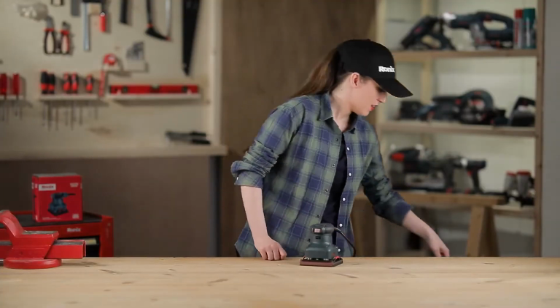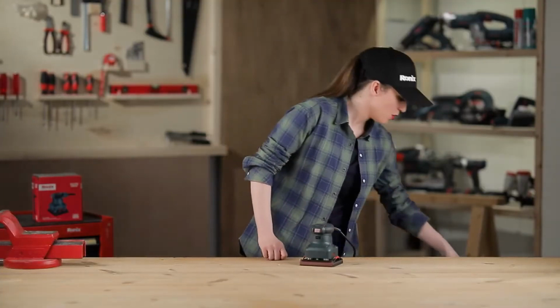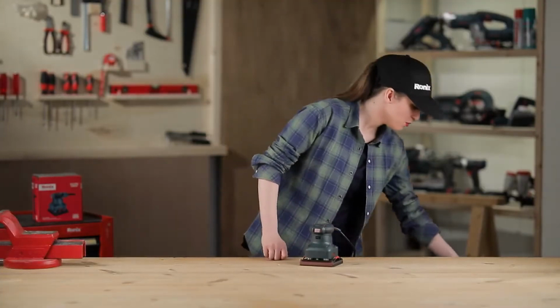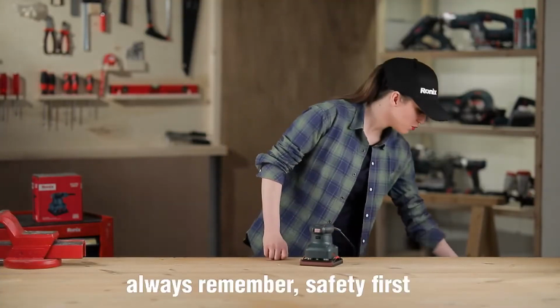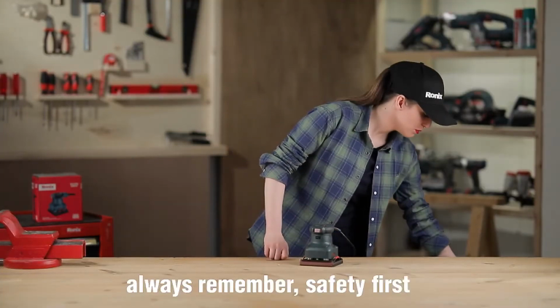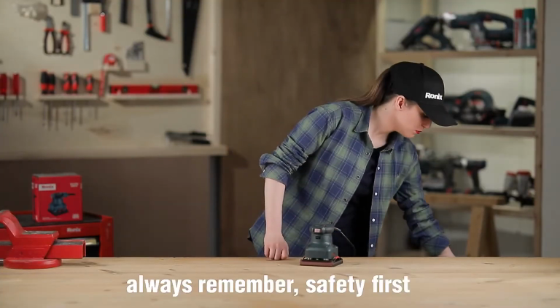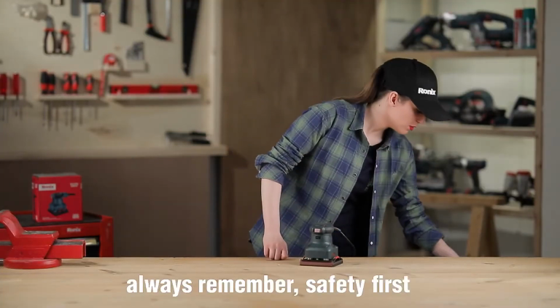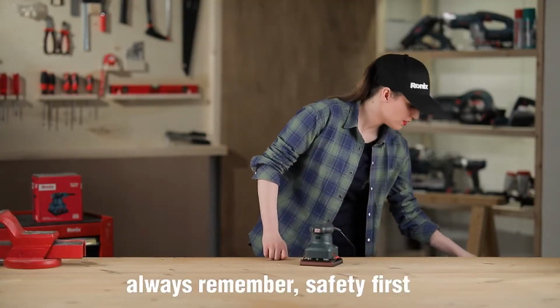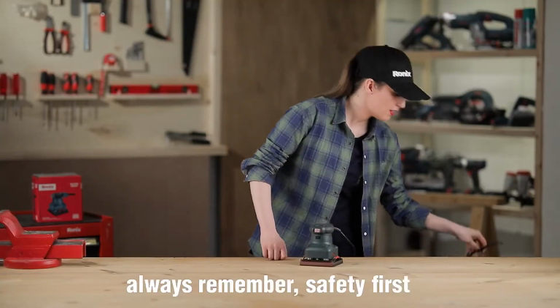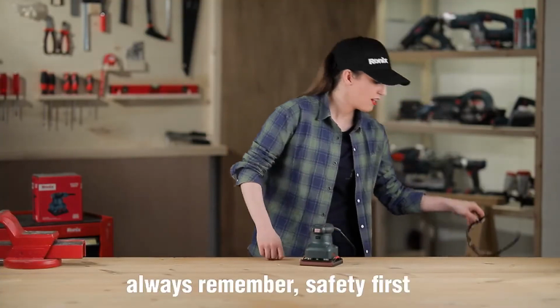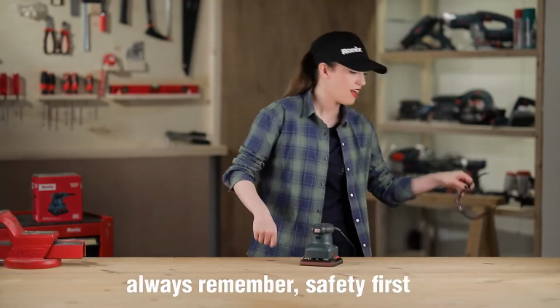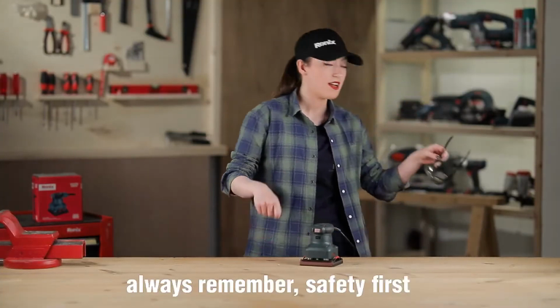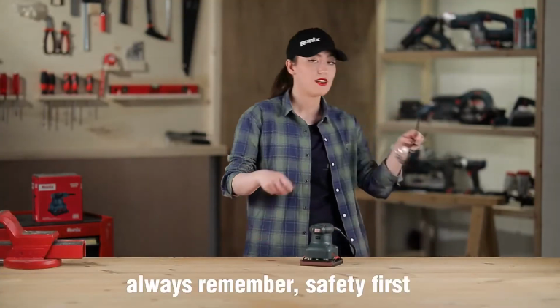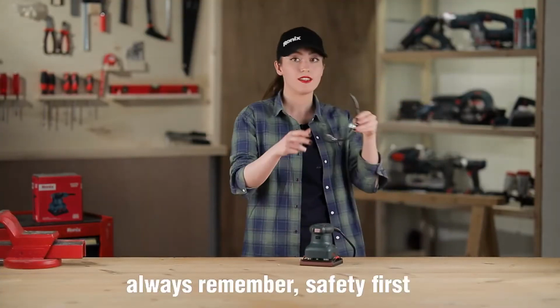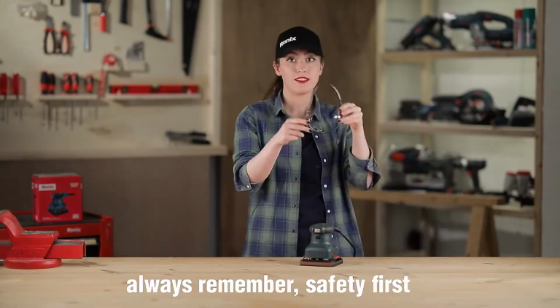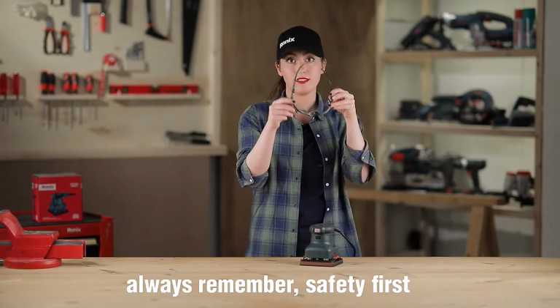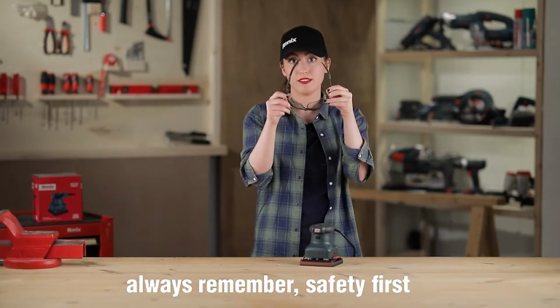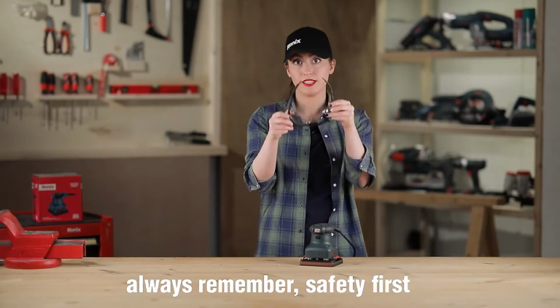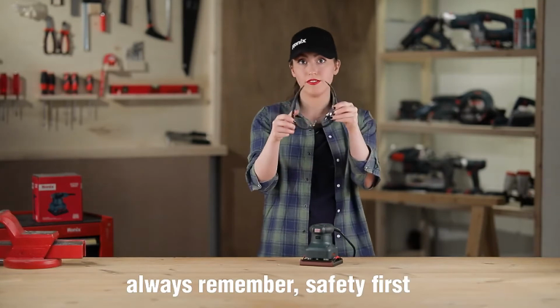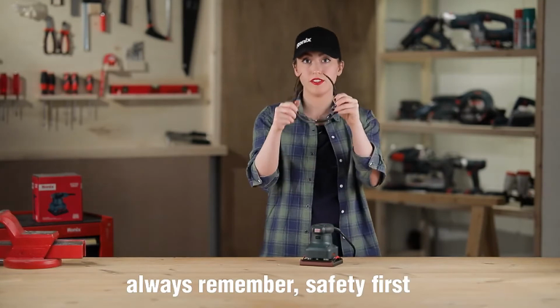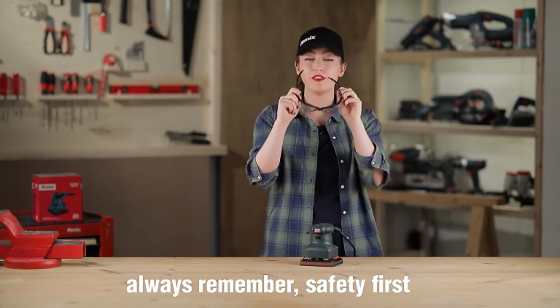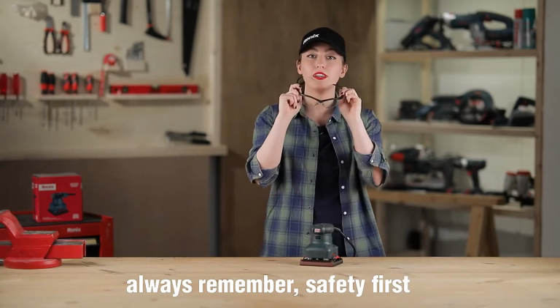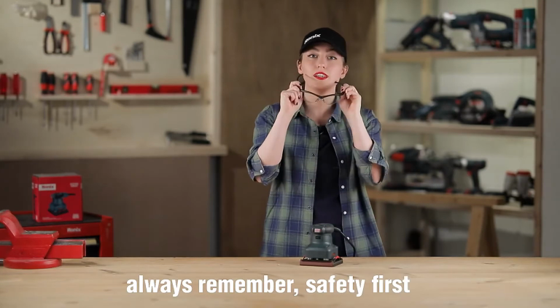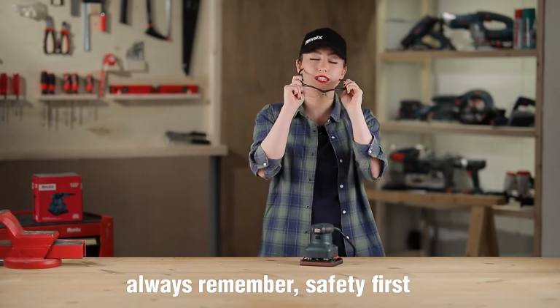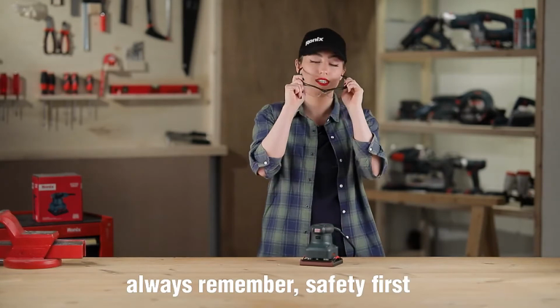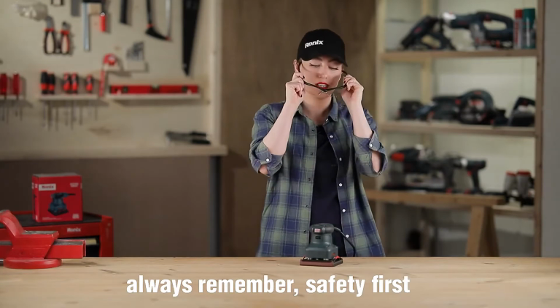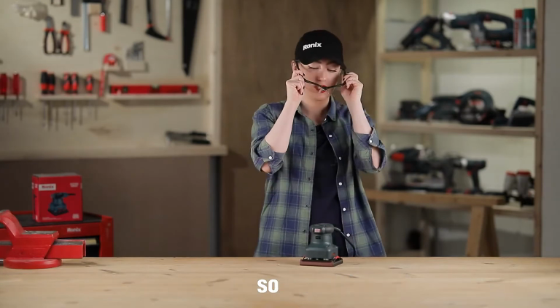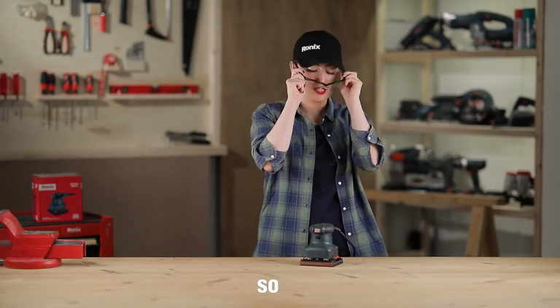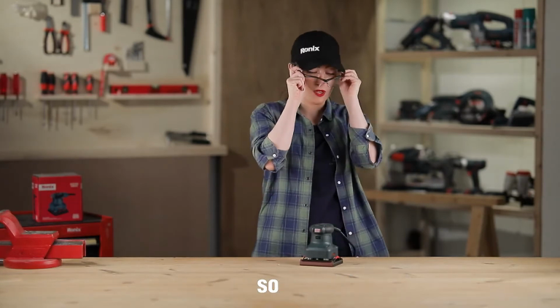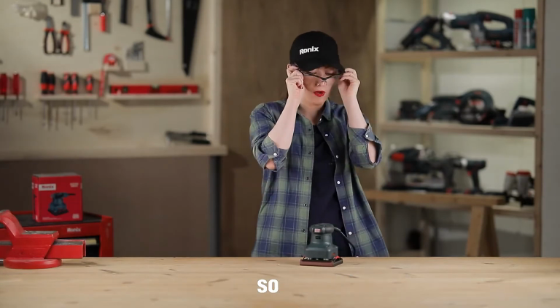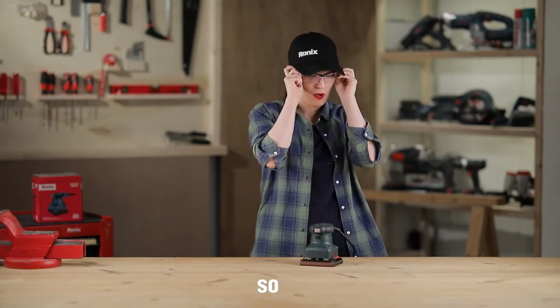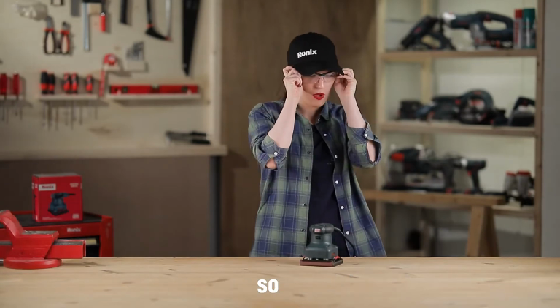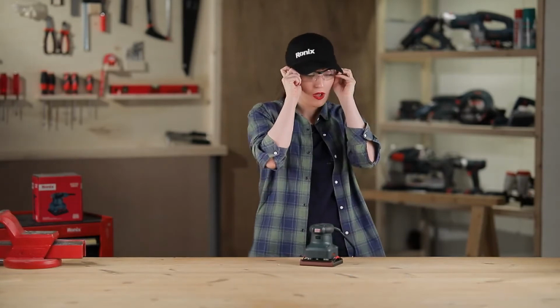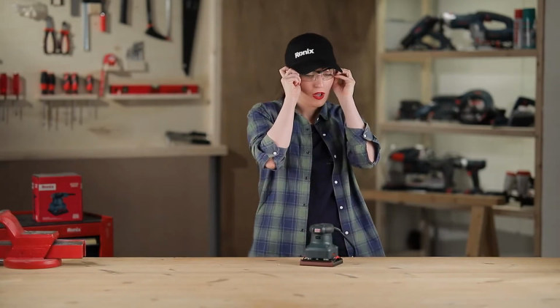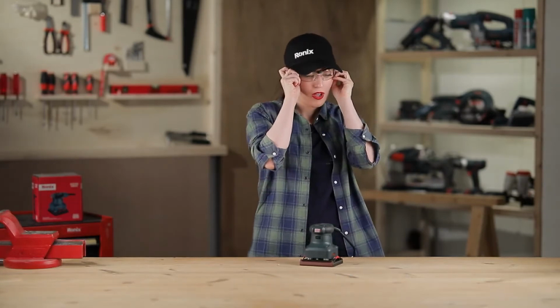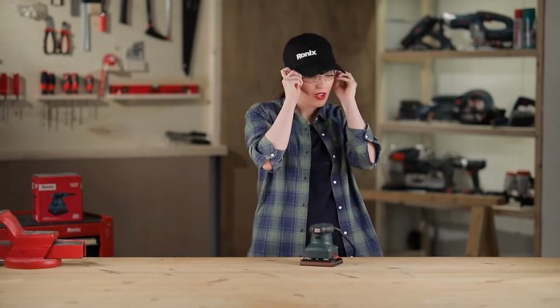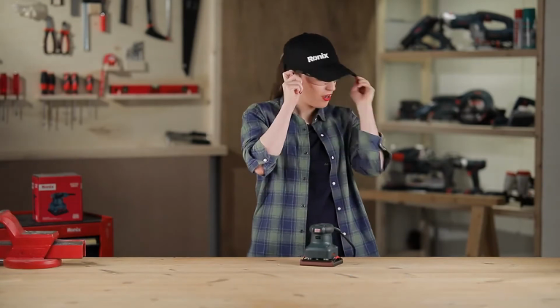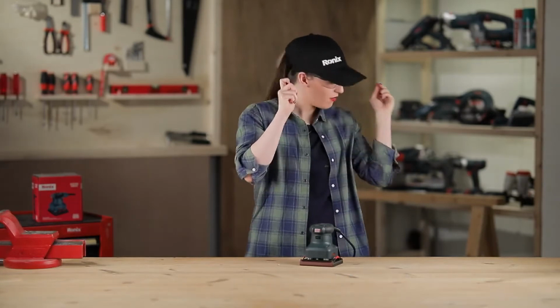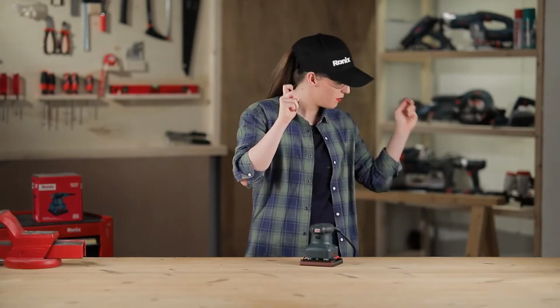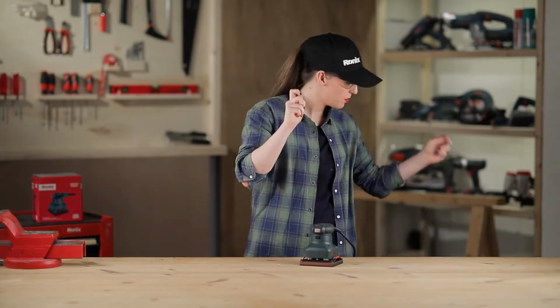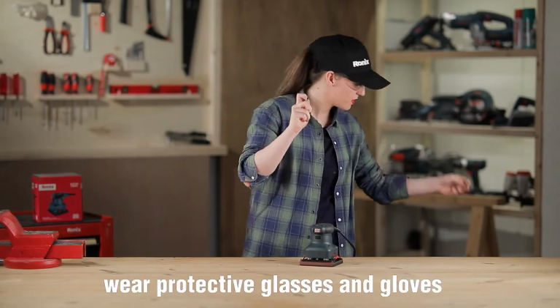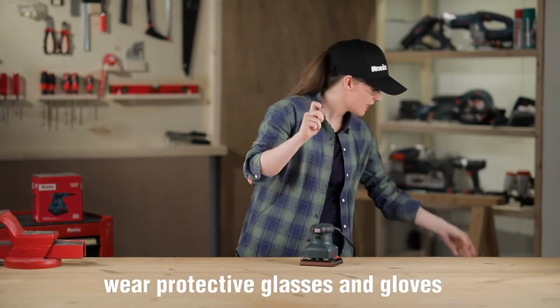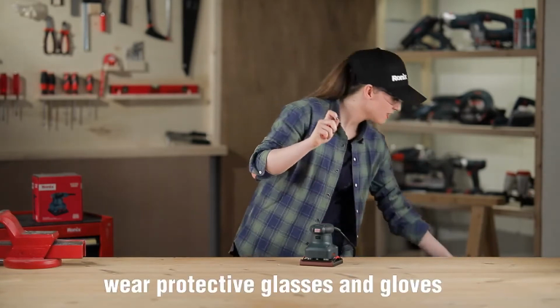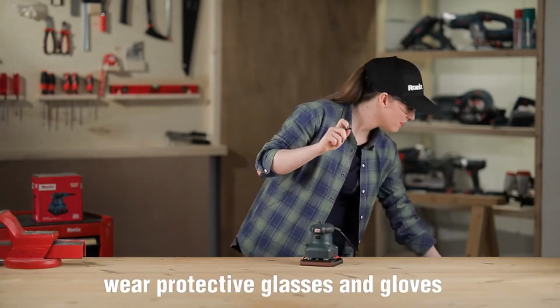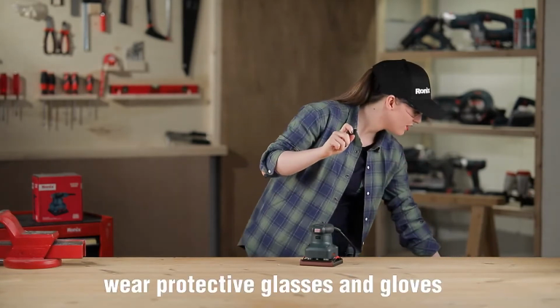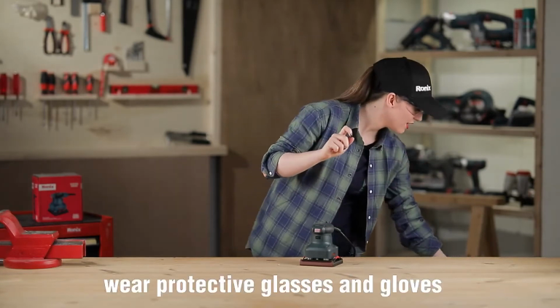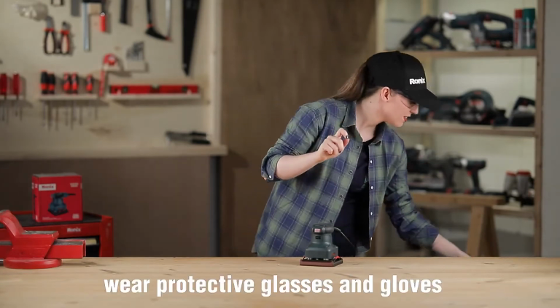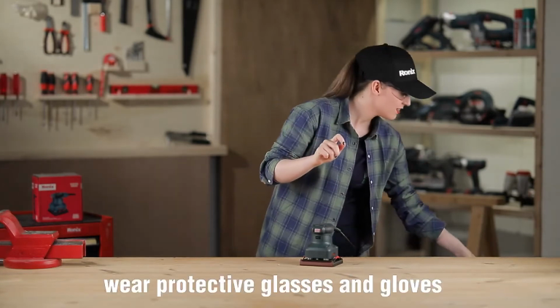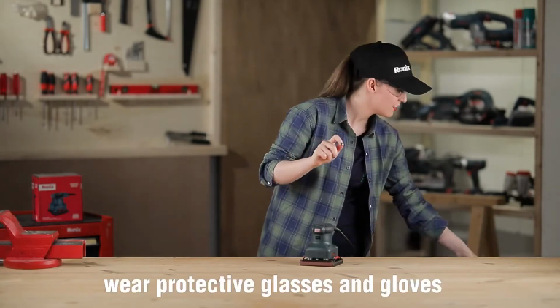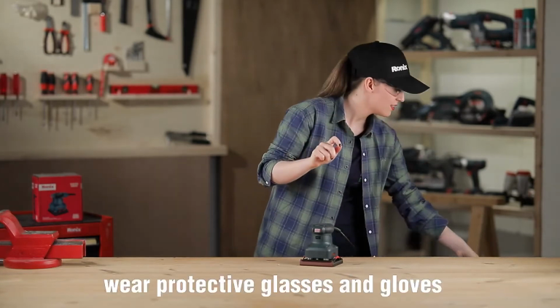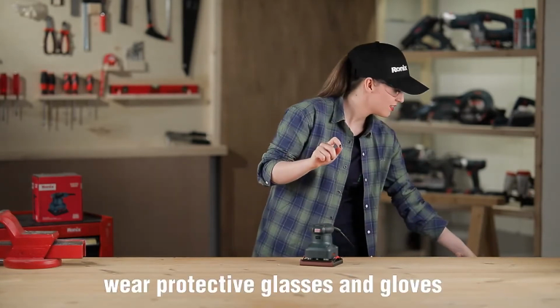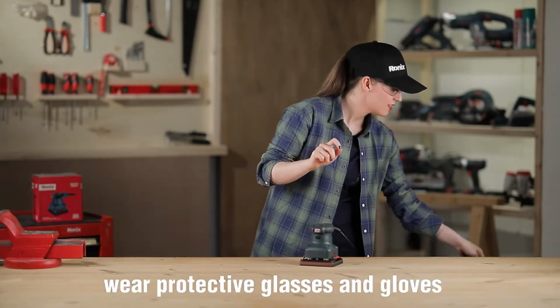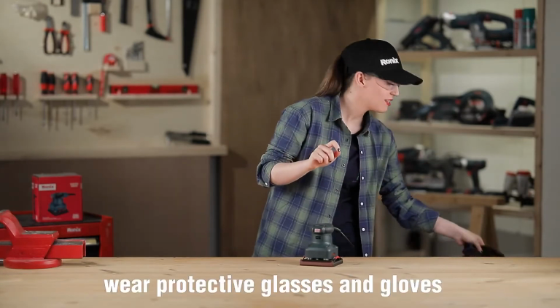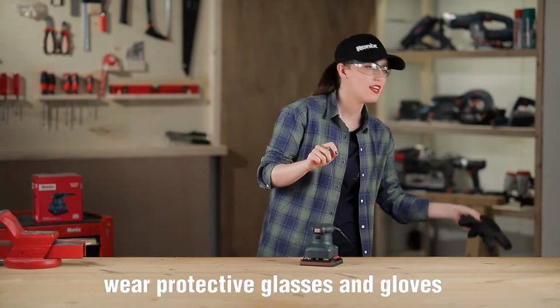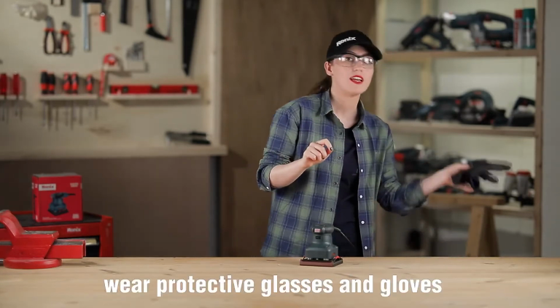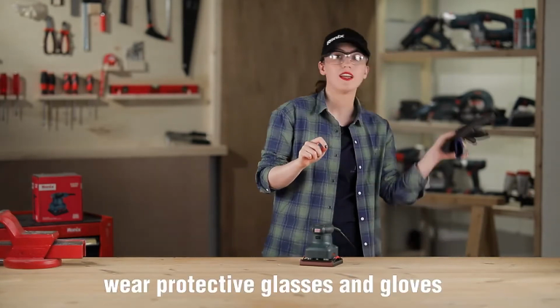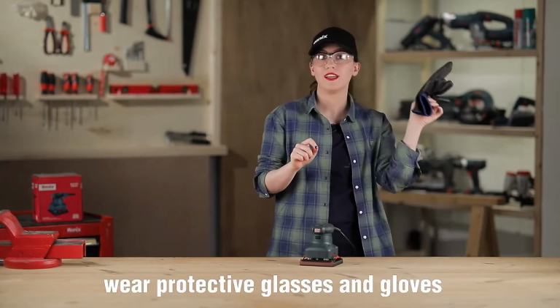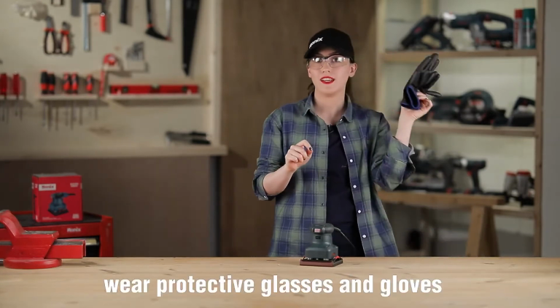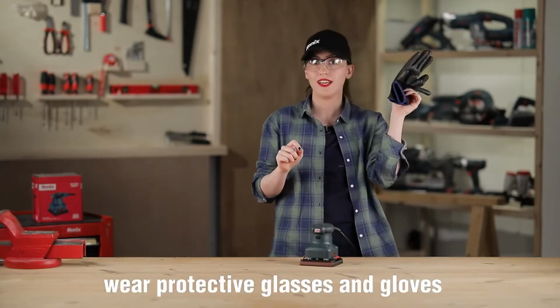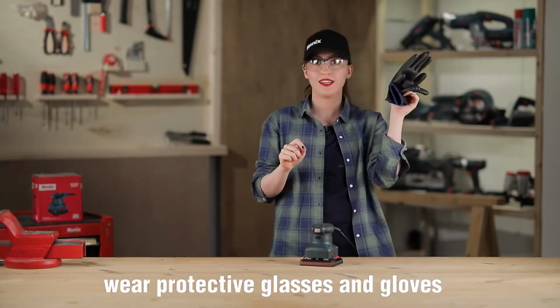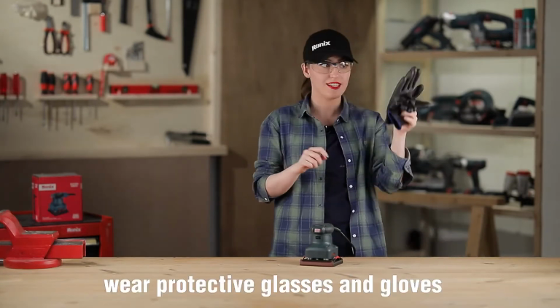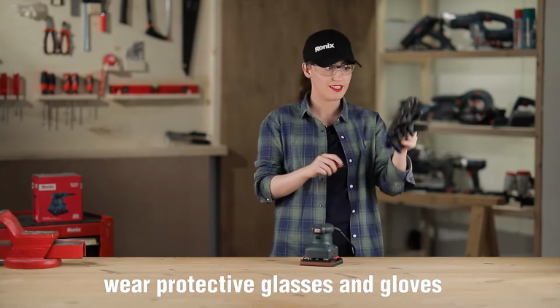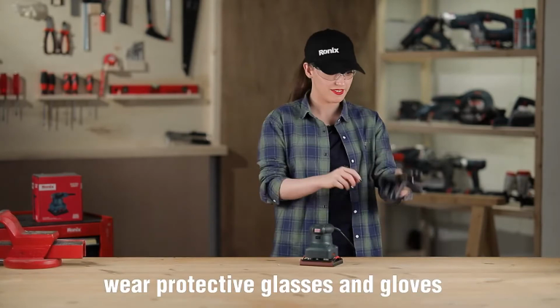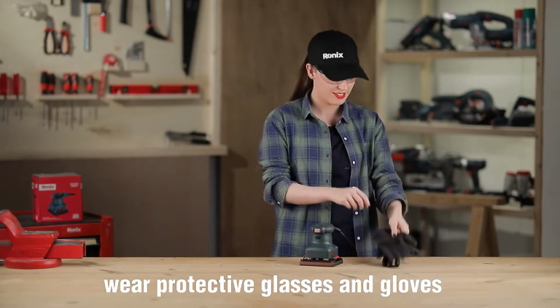Always remember: safety first. Wear protective glasses and gloves.